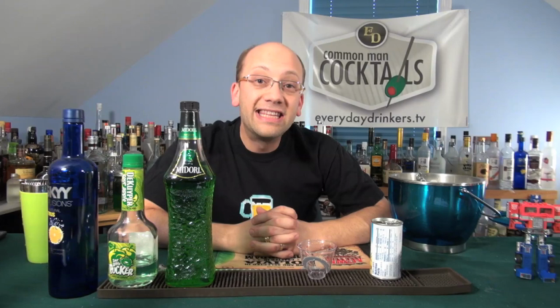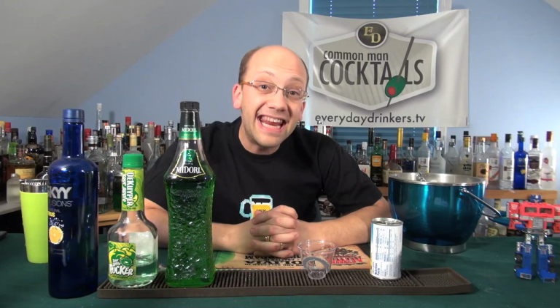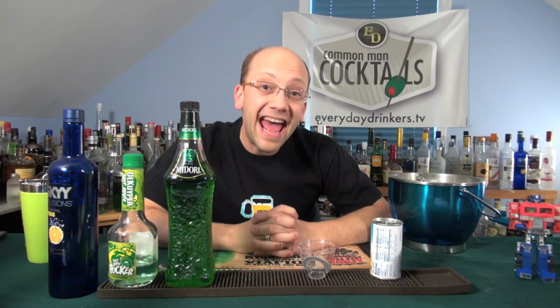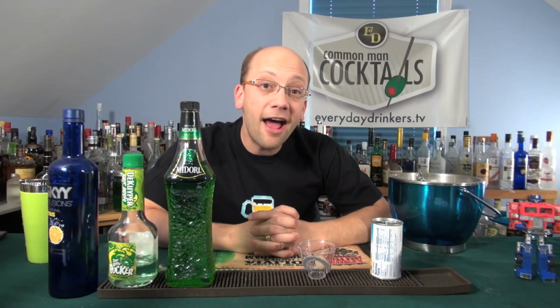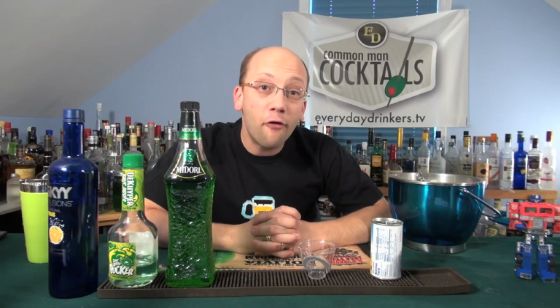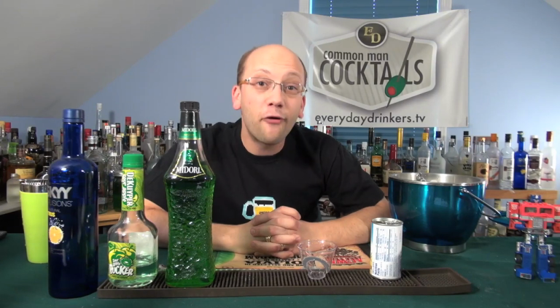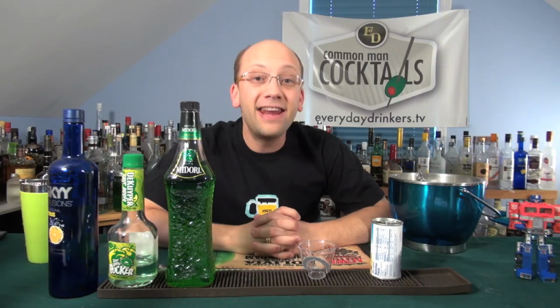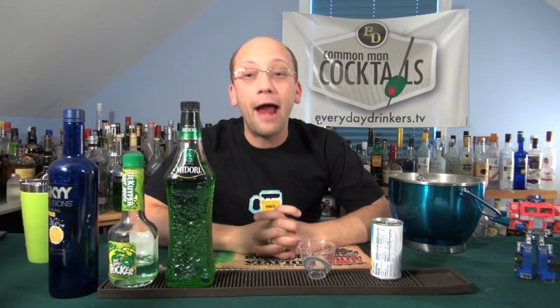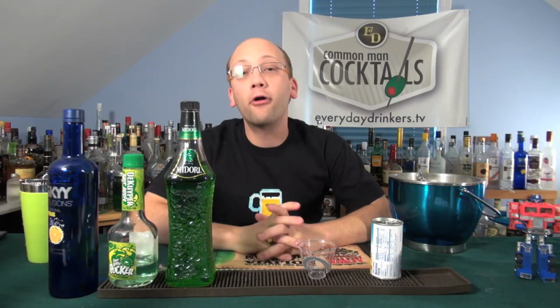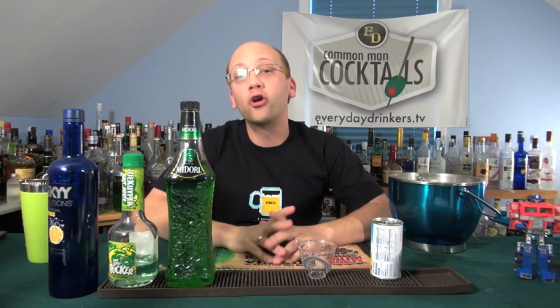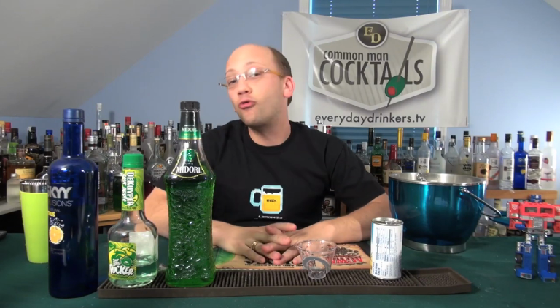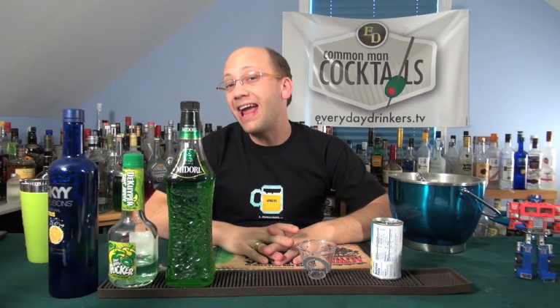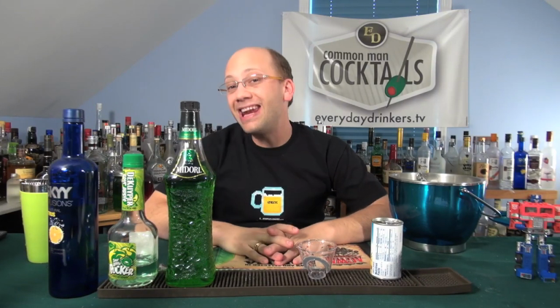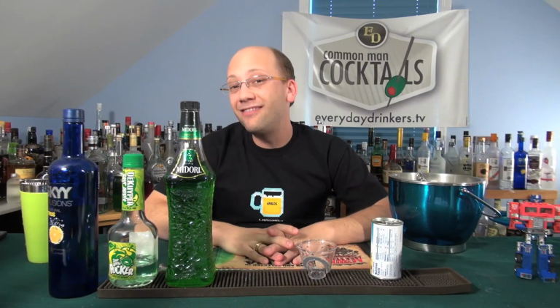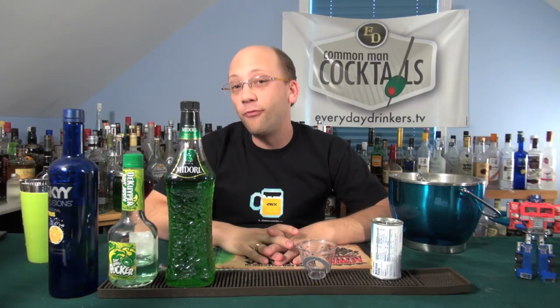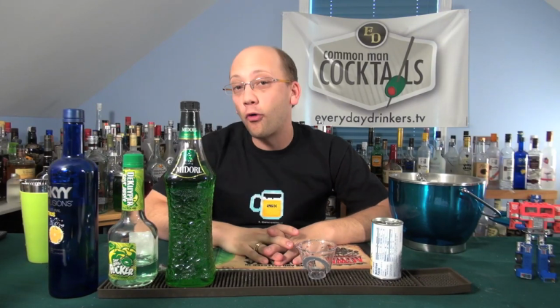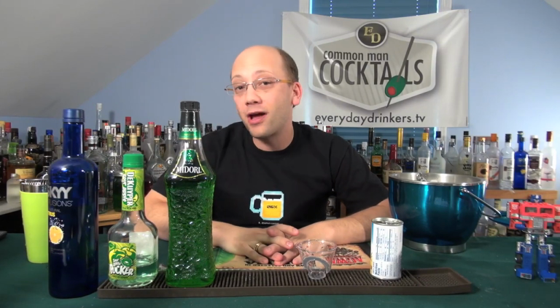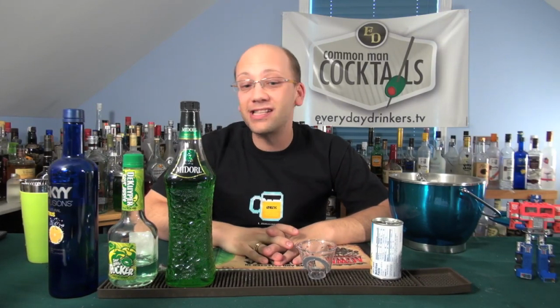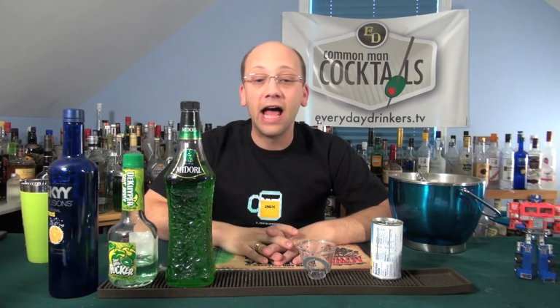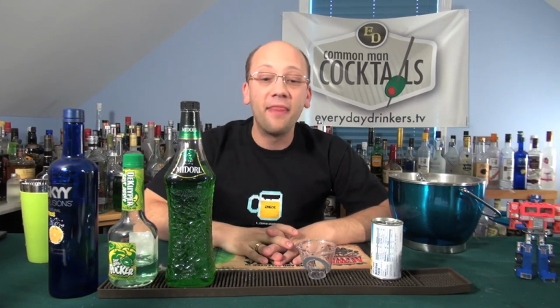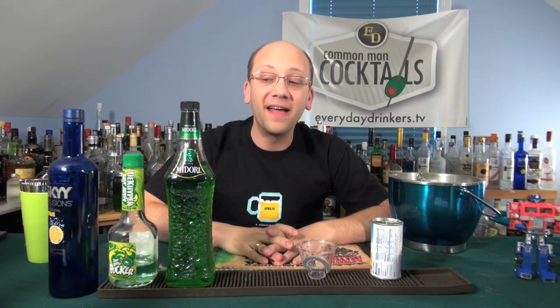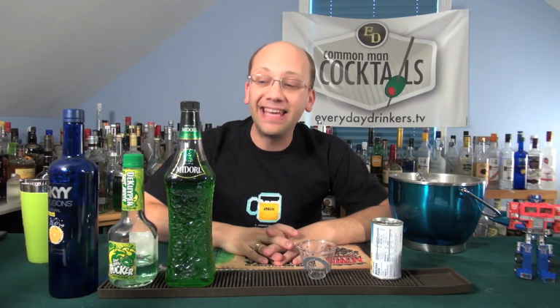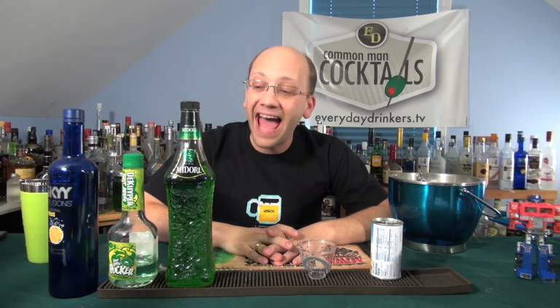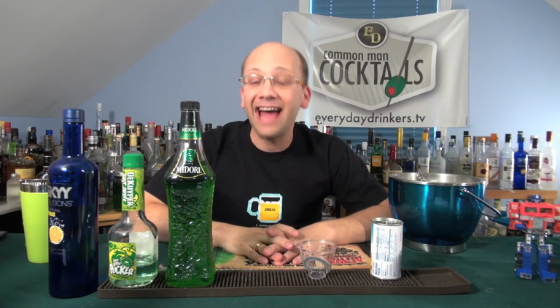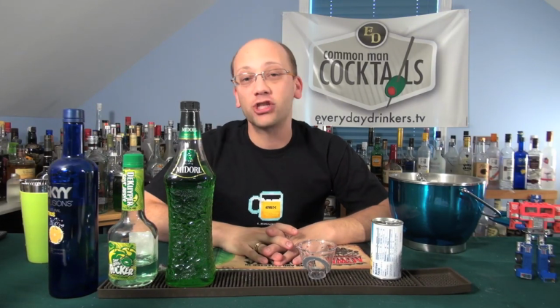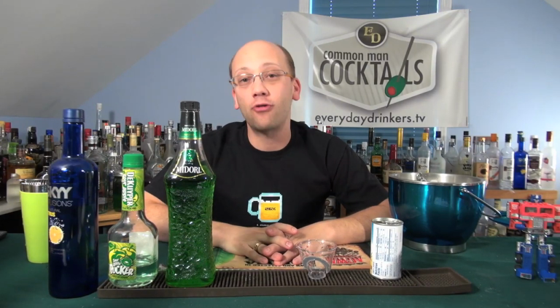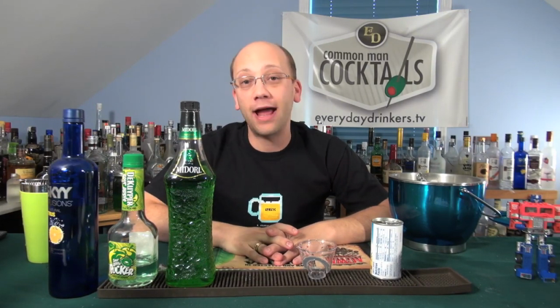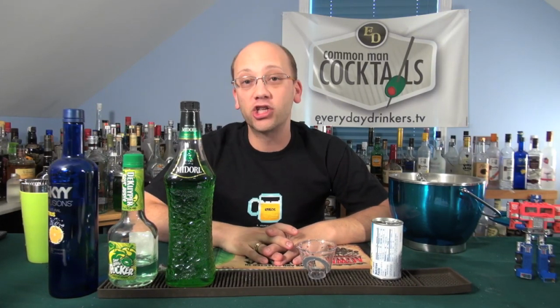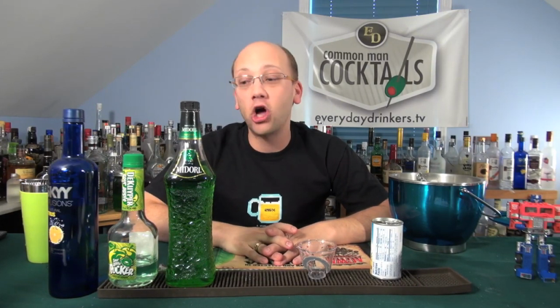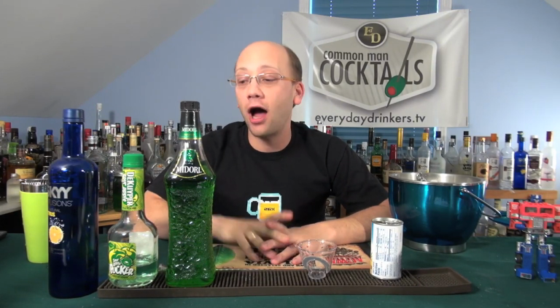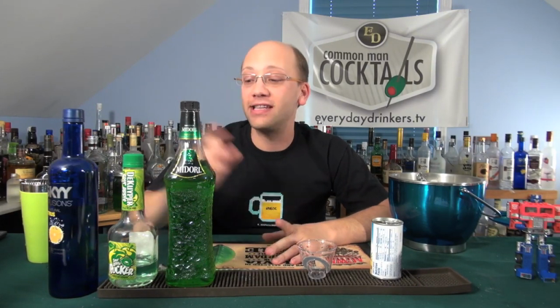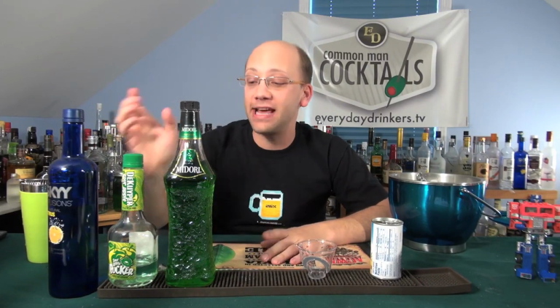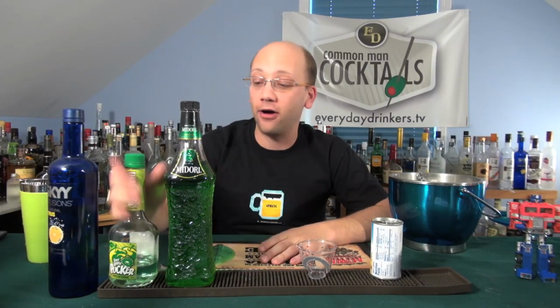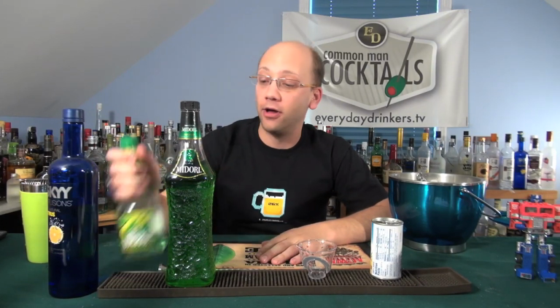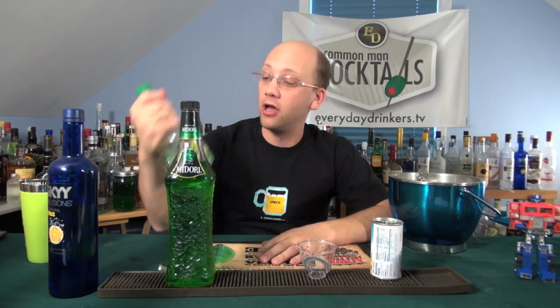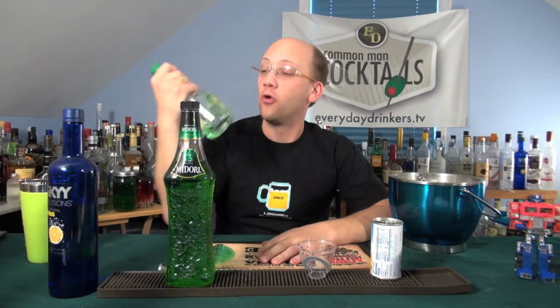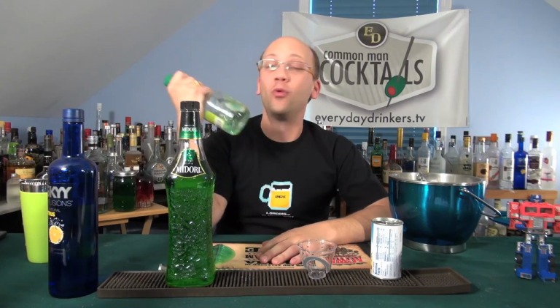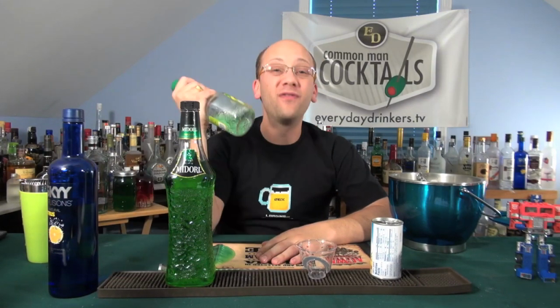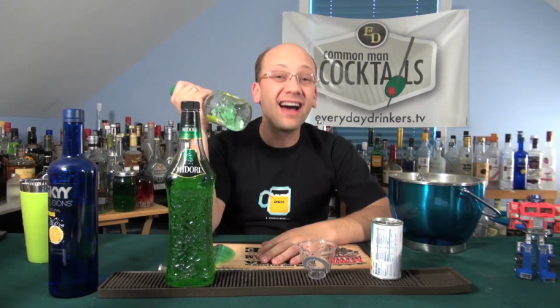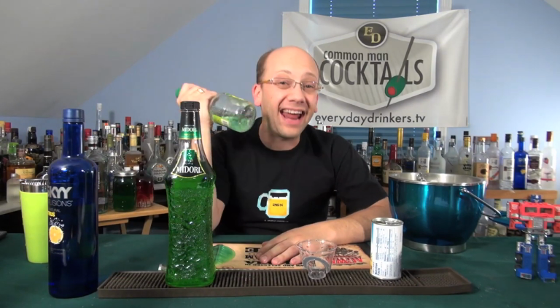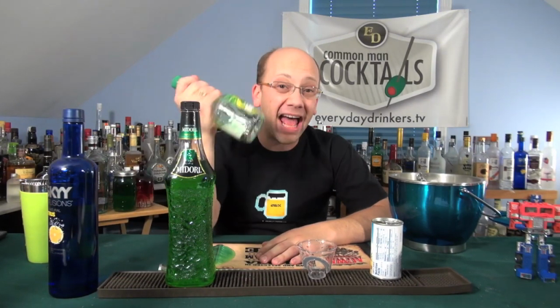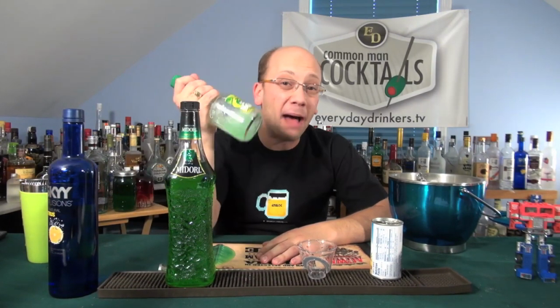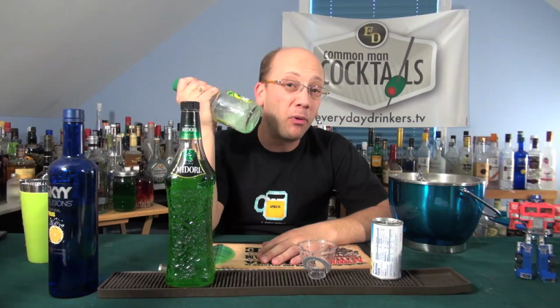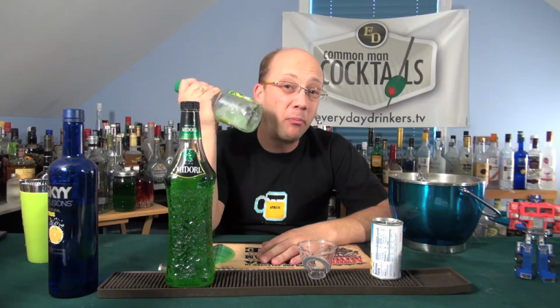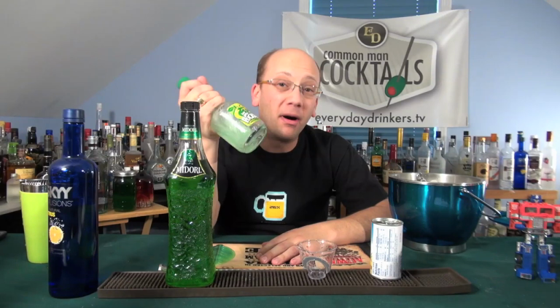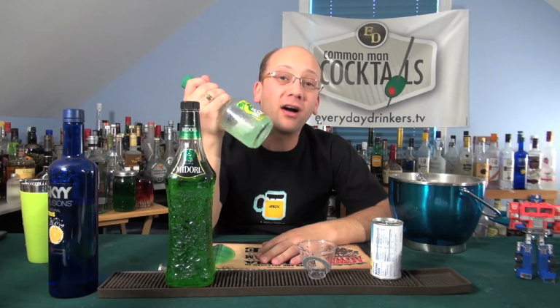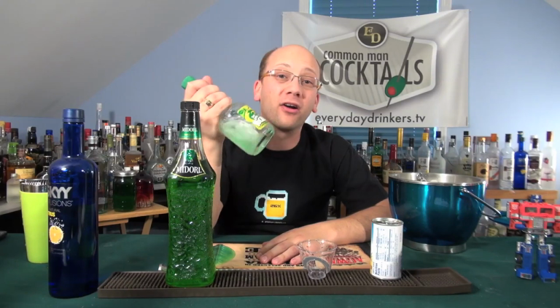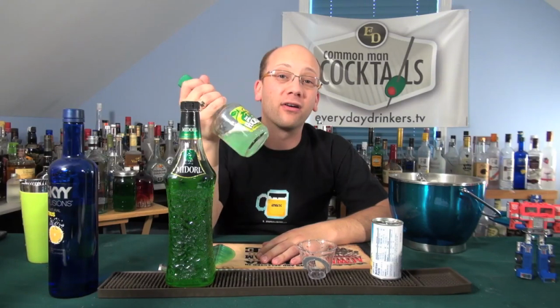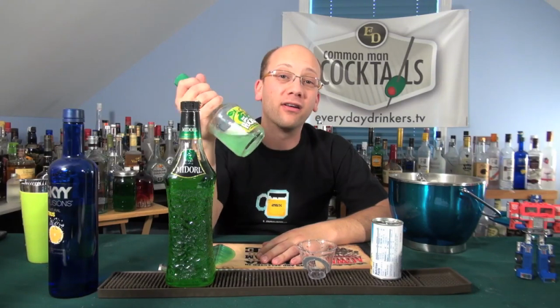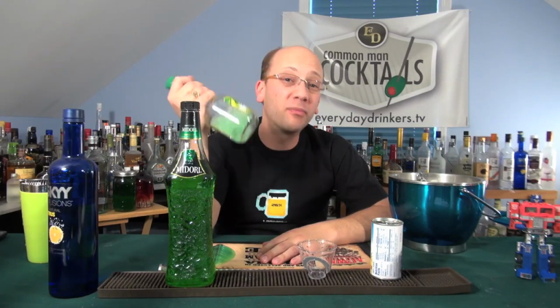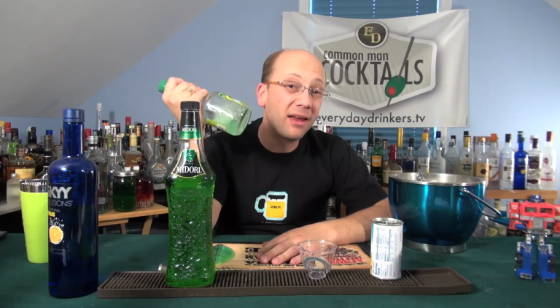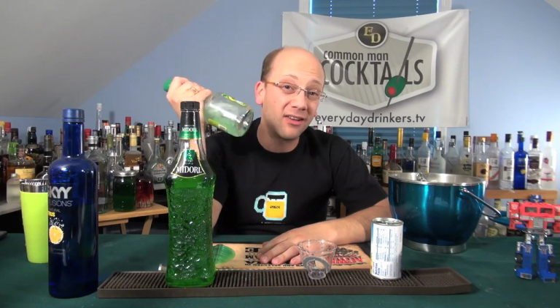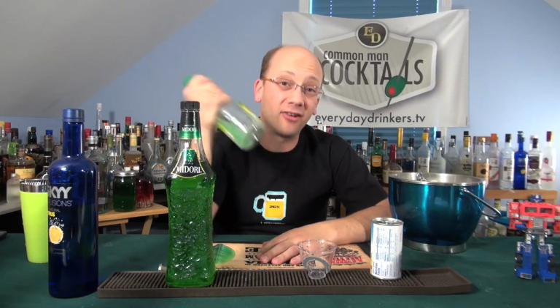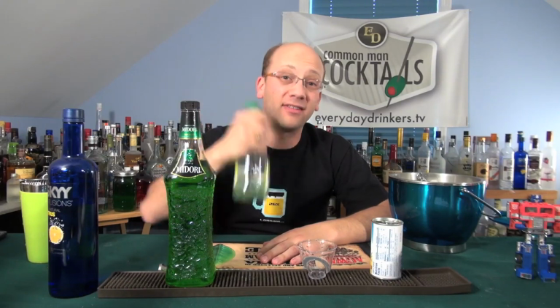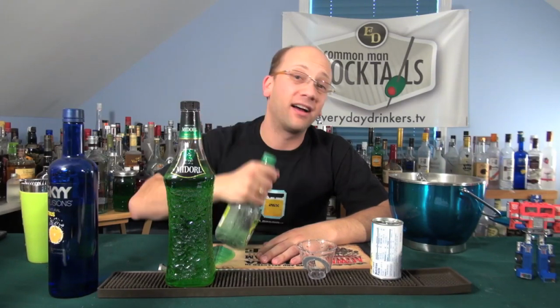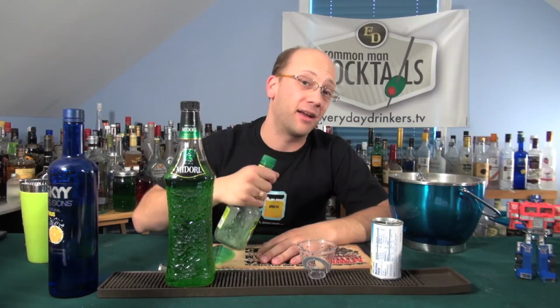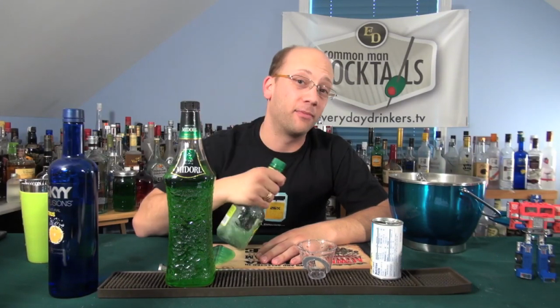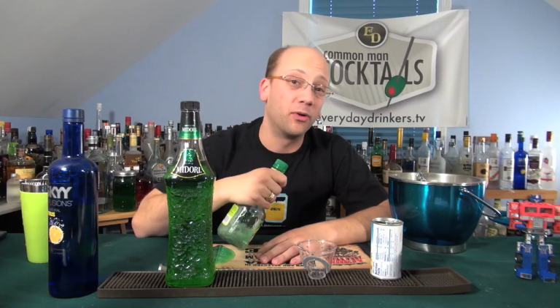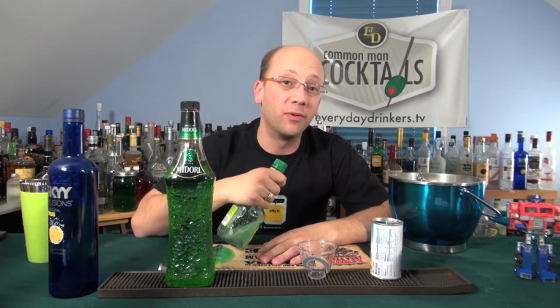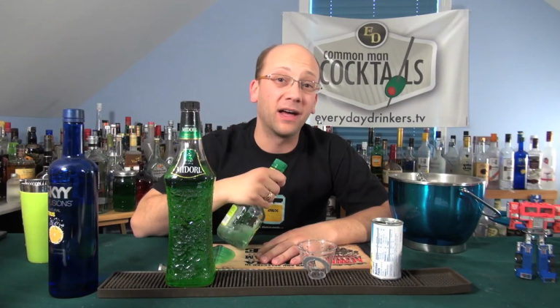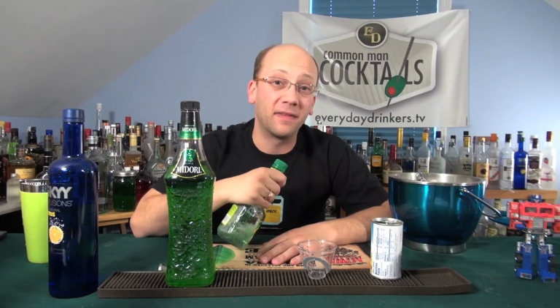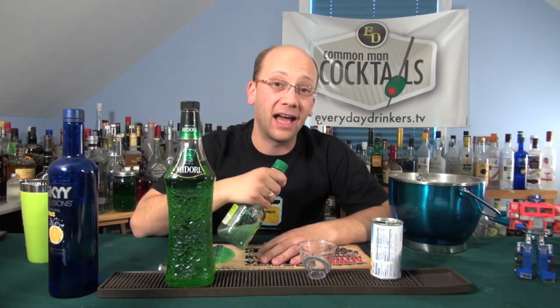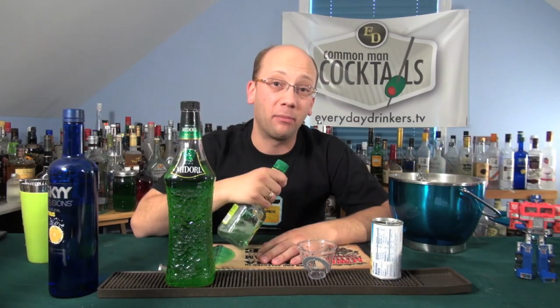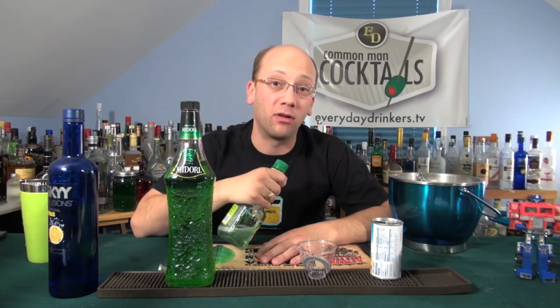Today, our friend Eric created for us the Cat Scratch Cocktail. We've got Apple Pucker — it's been a long time without the apple.